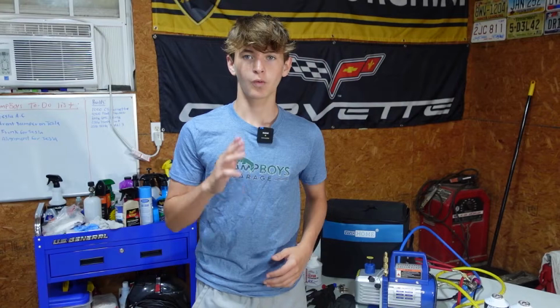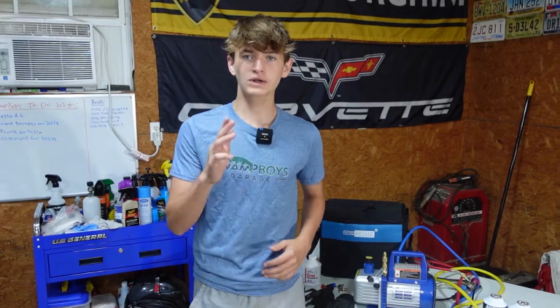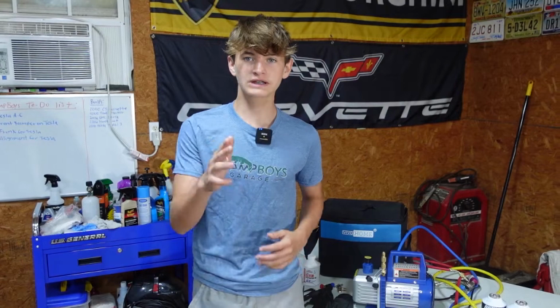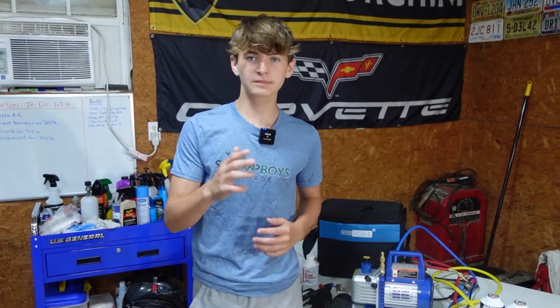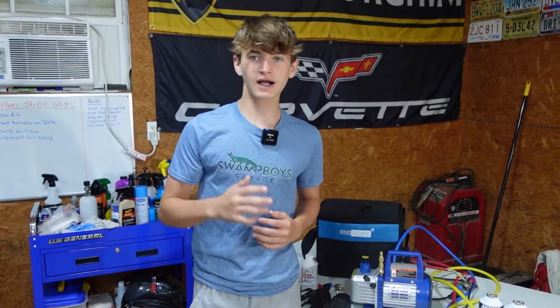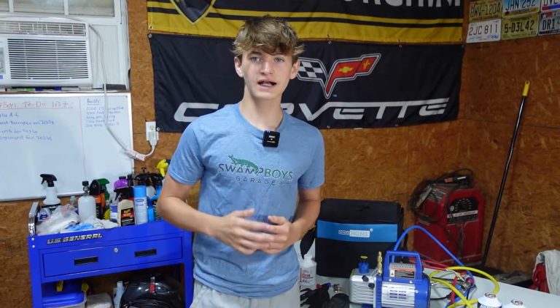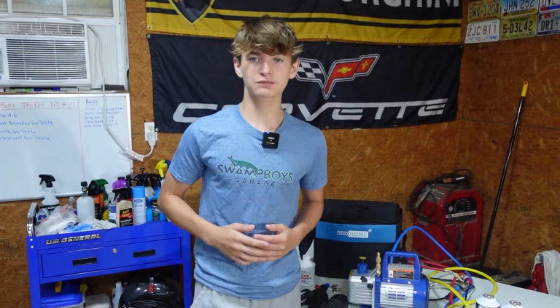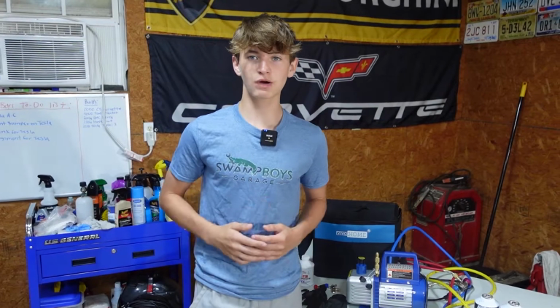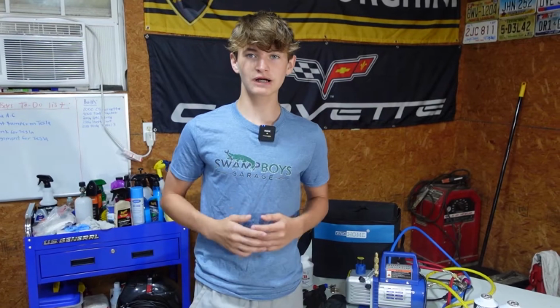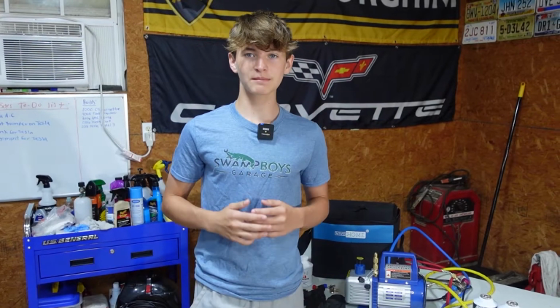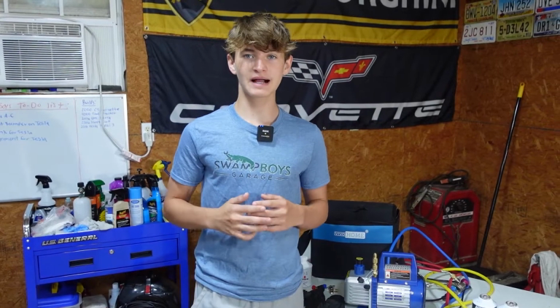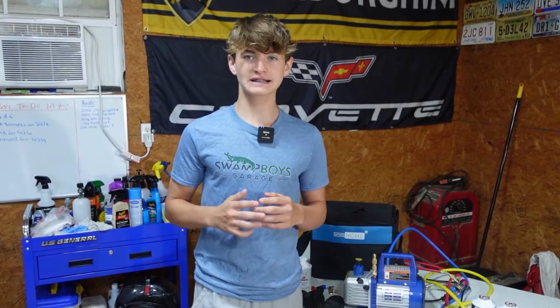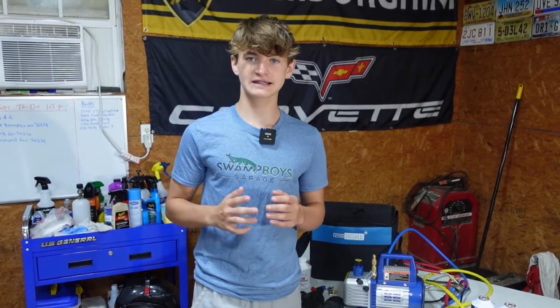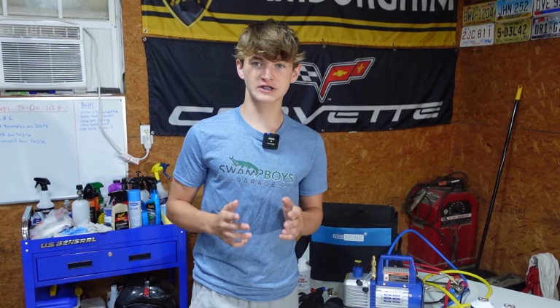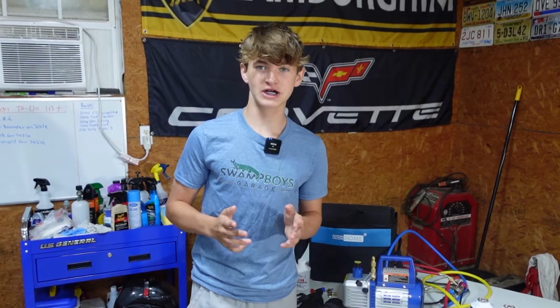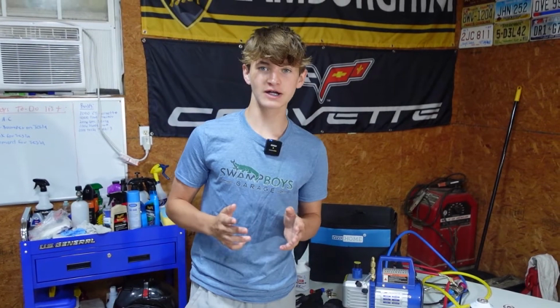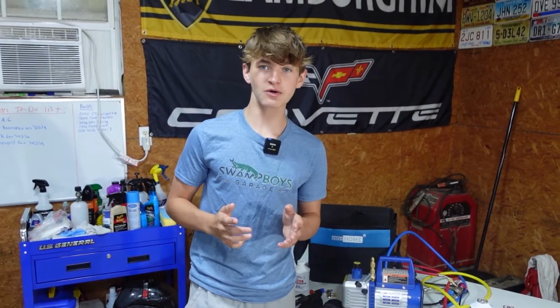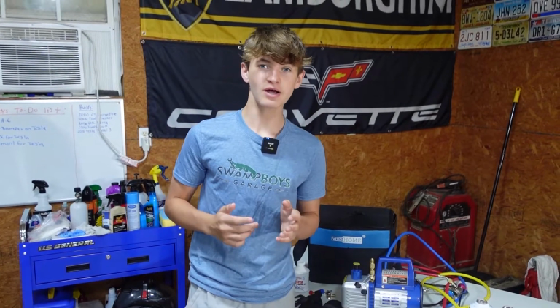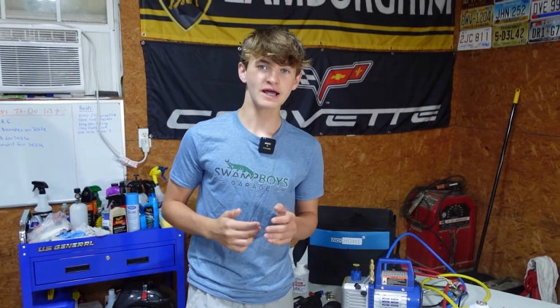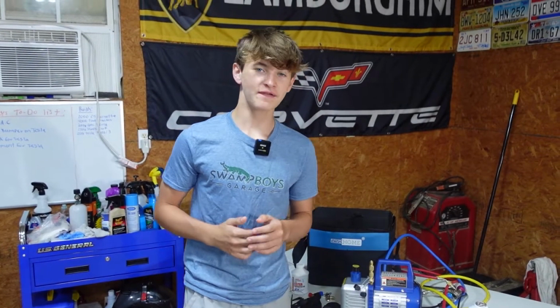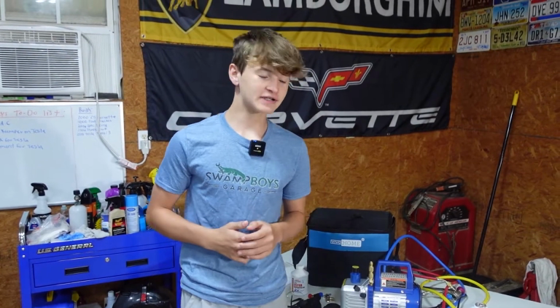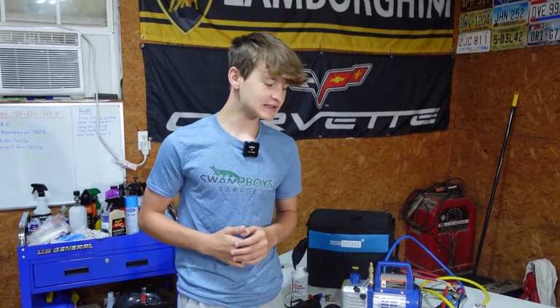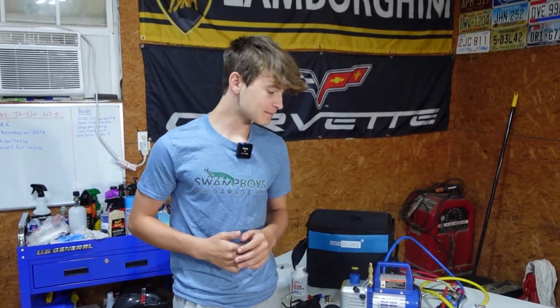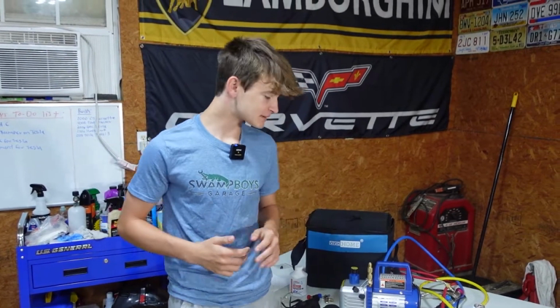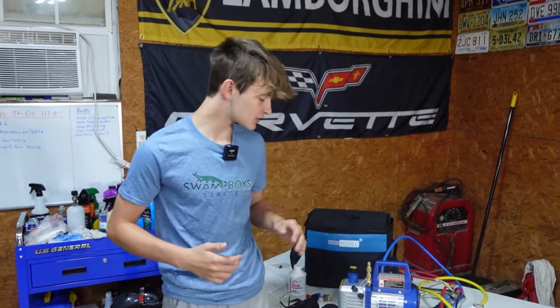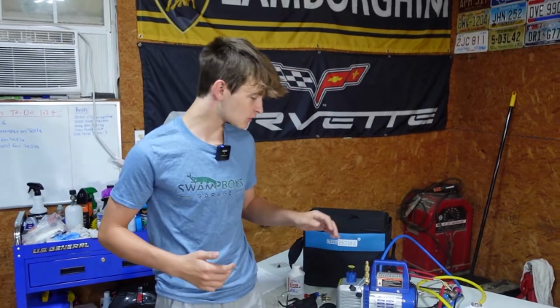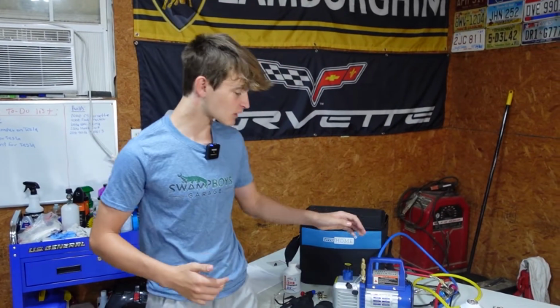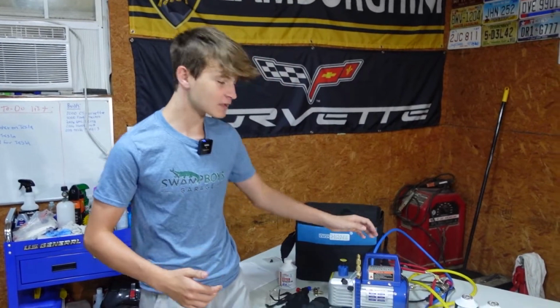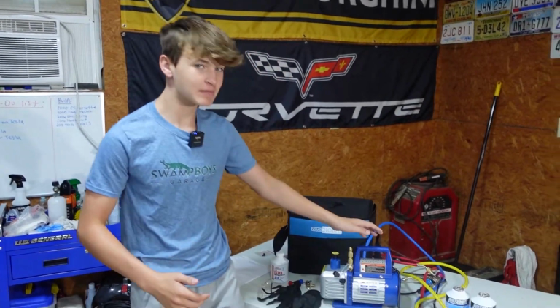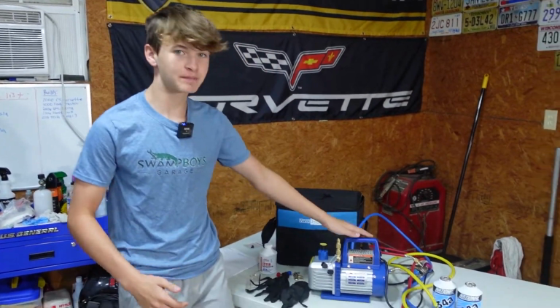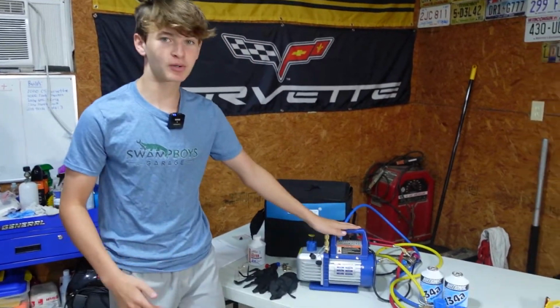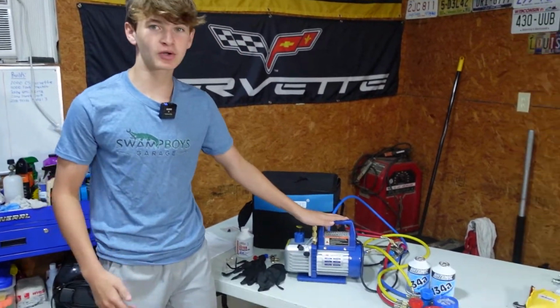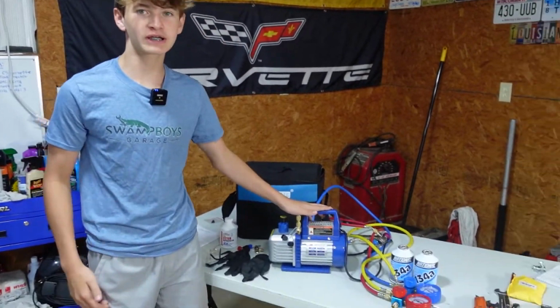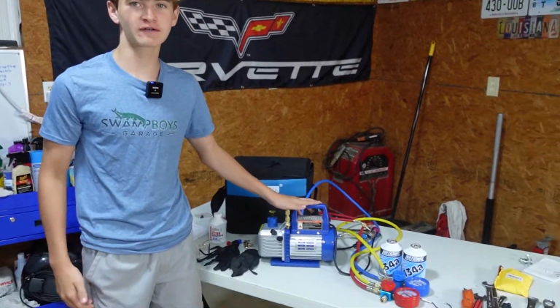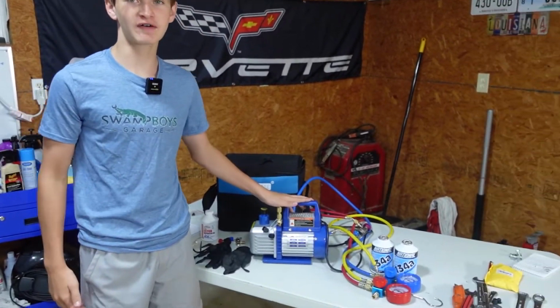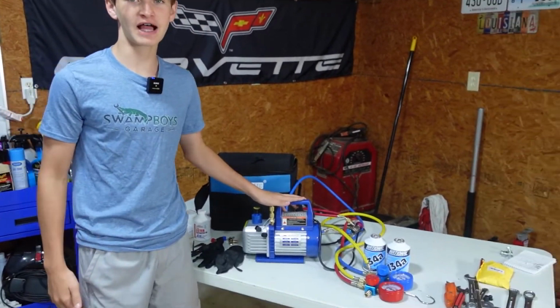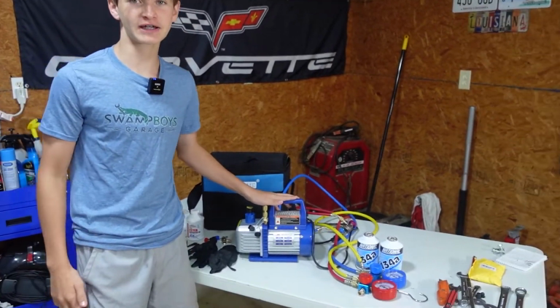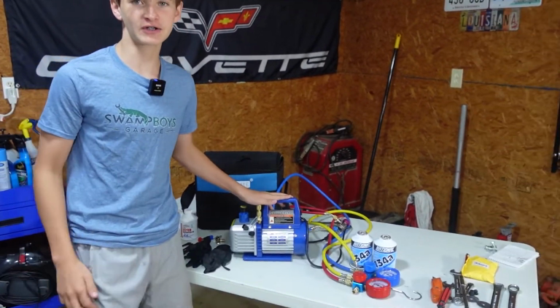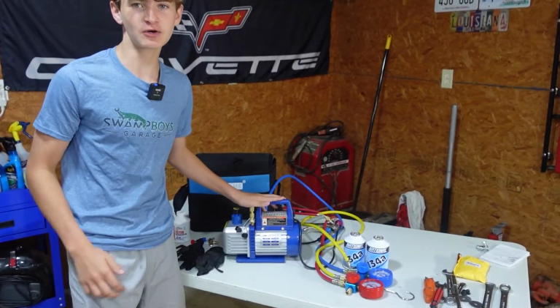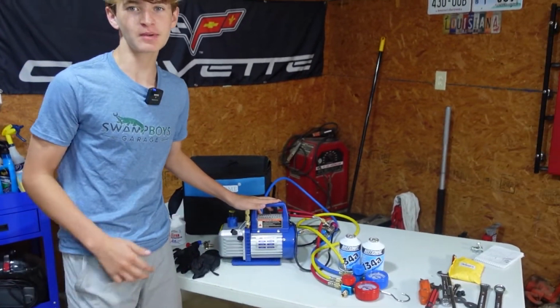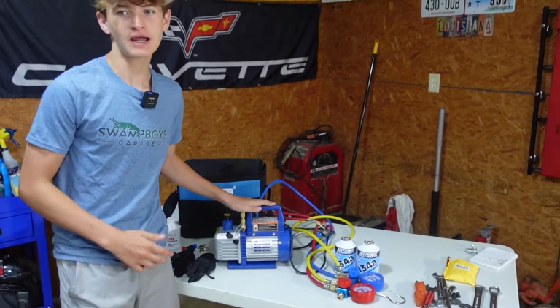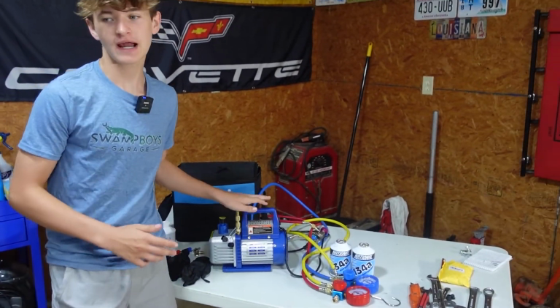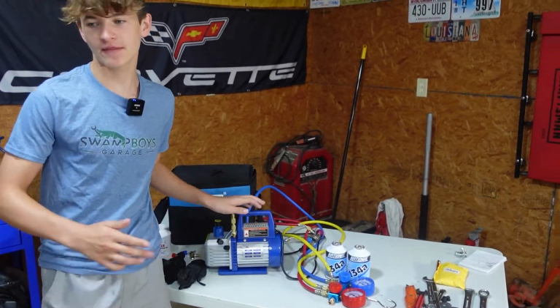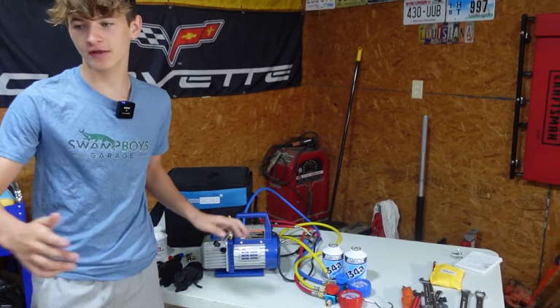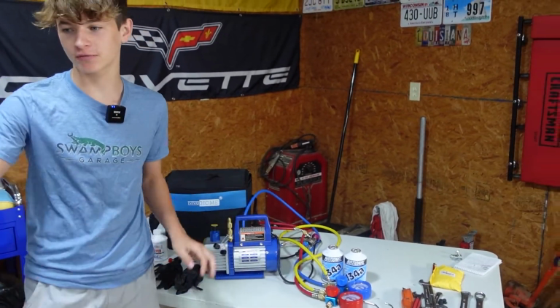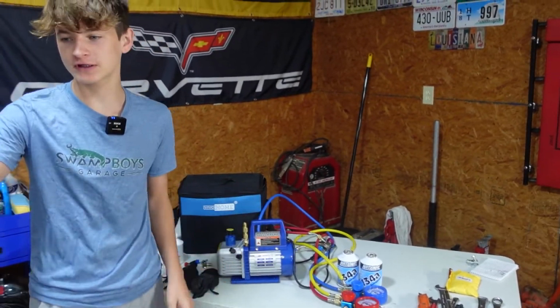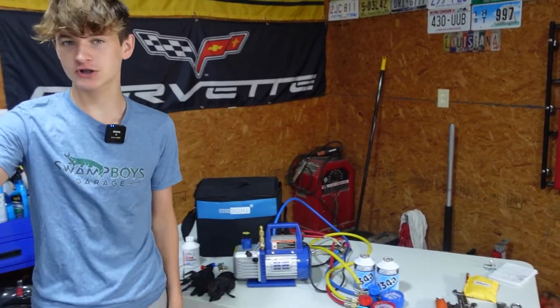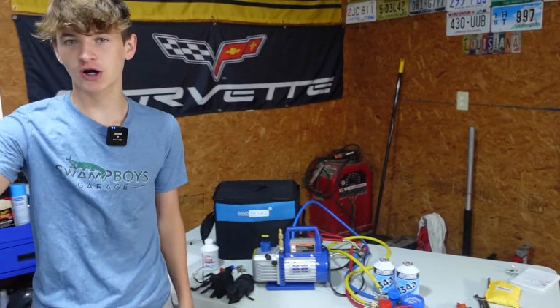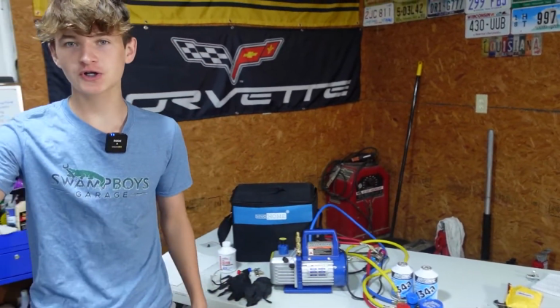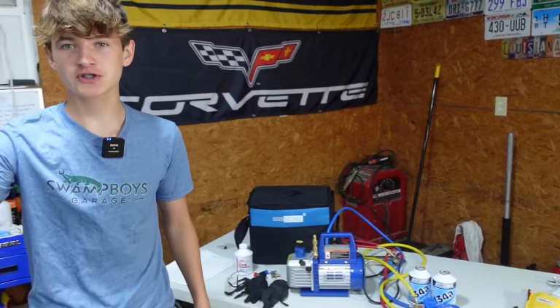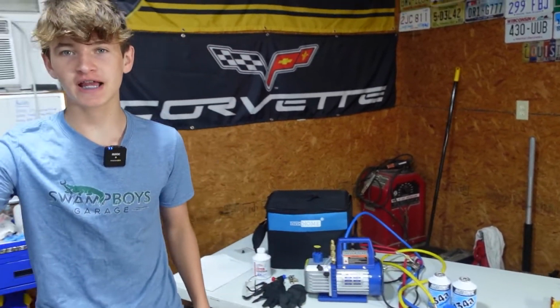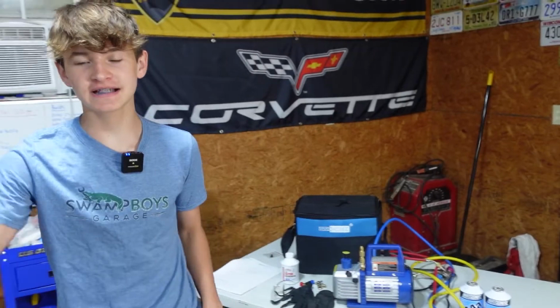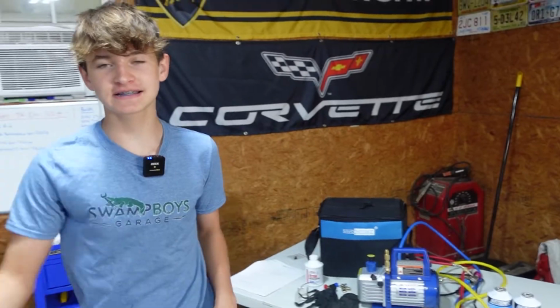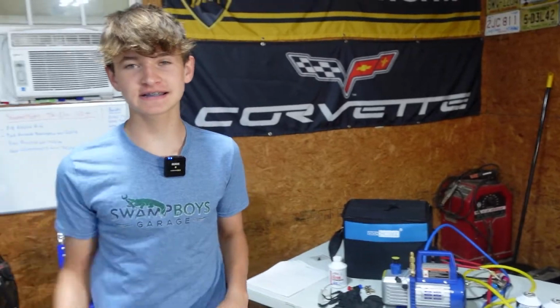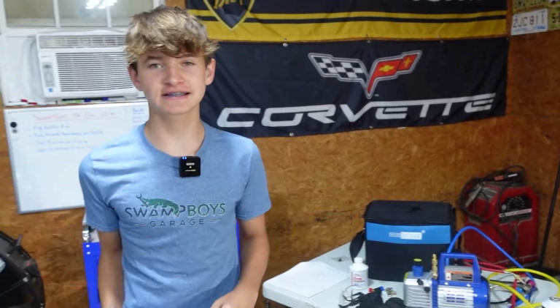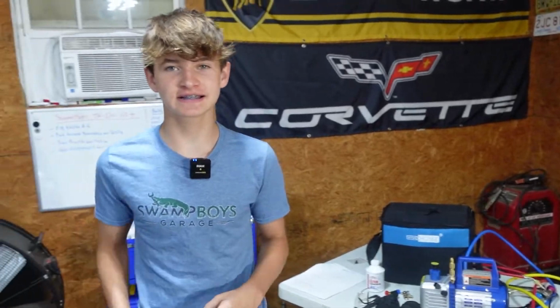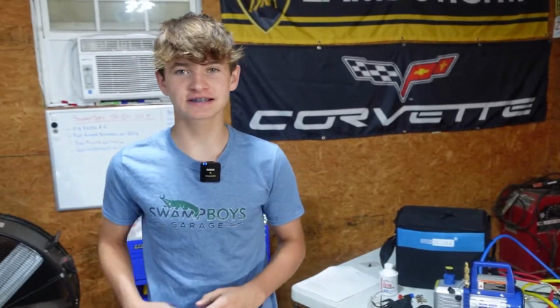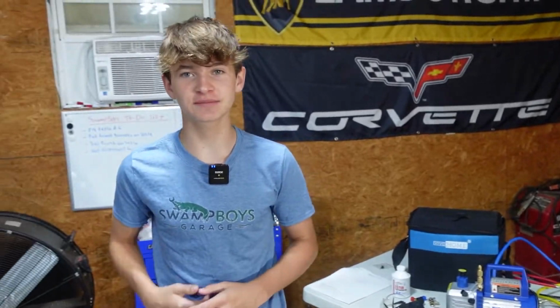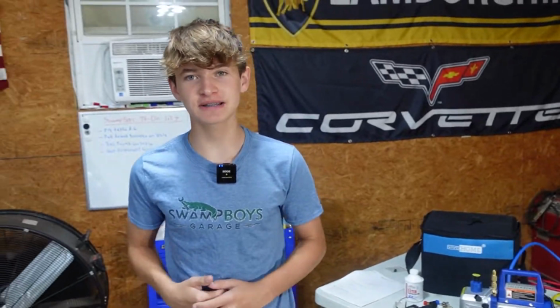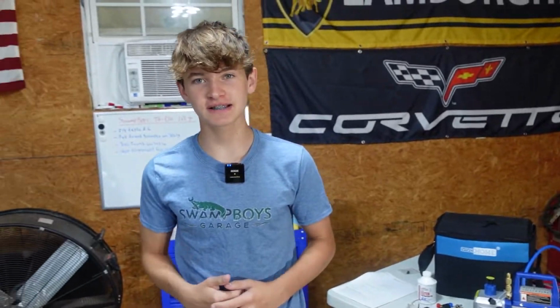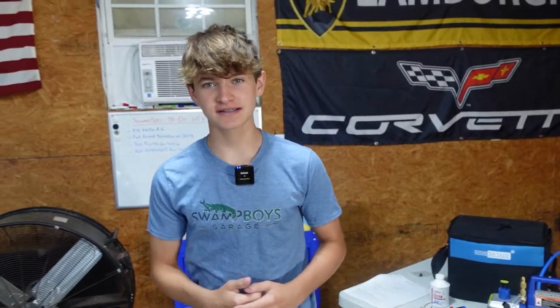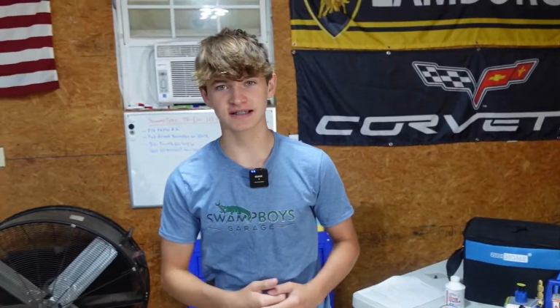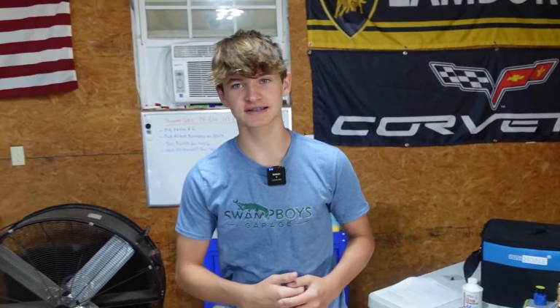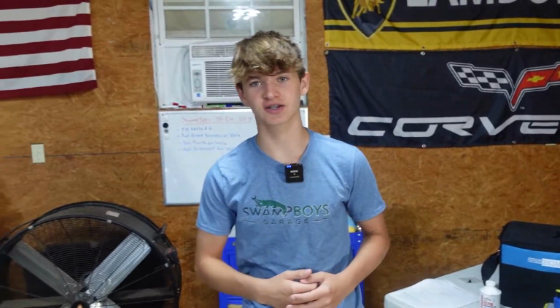What's up guys? Welcome back to the channel. In this episode we're going to be pulling a vacuum and then recharging the AC system in the Tesla.